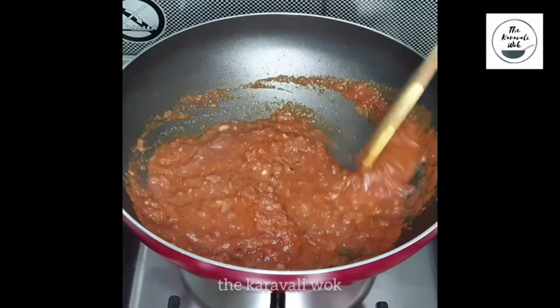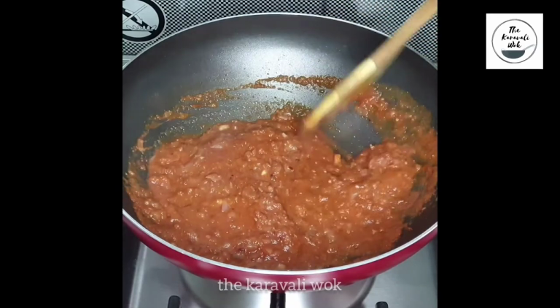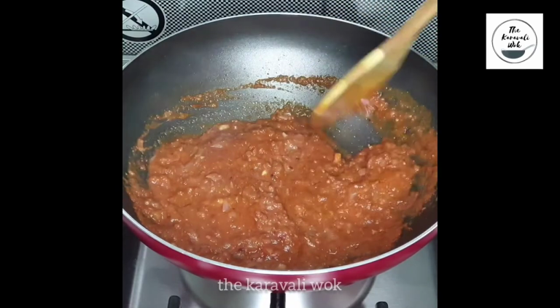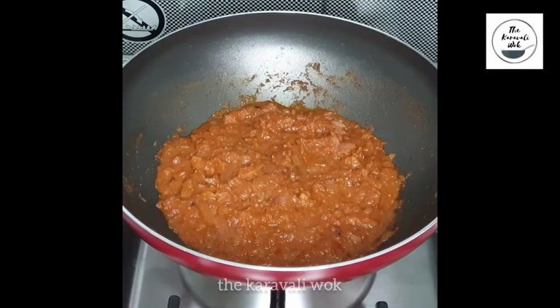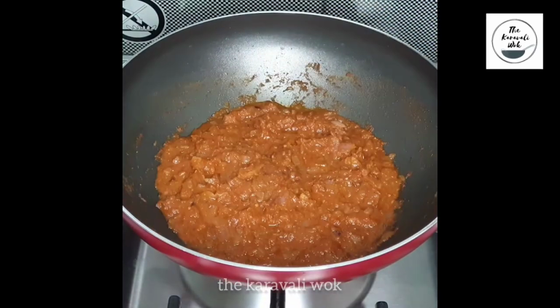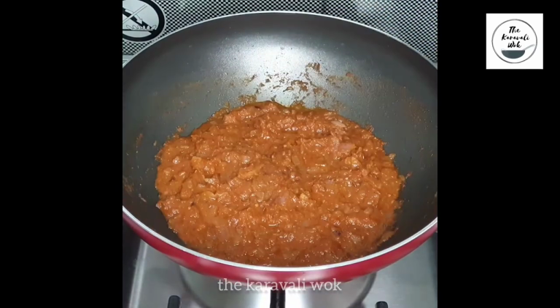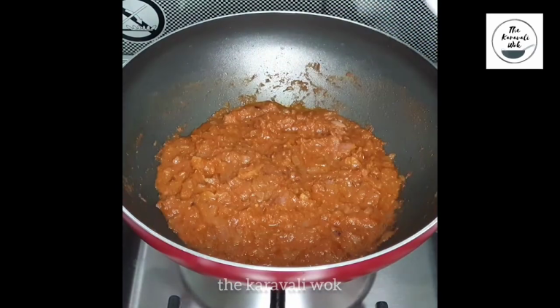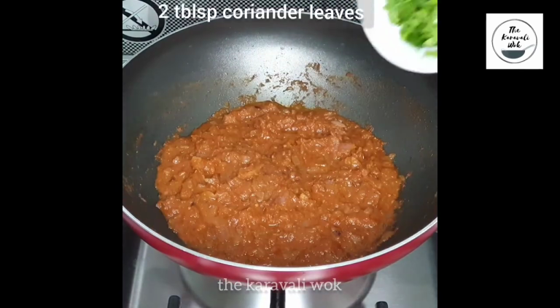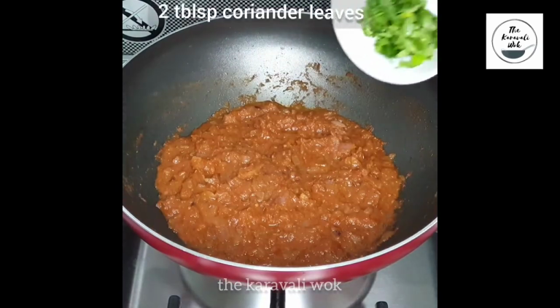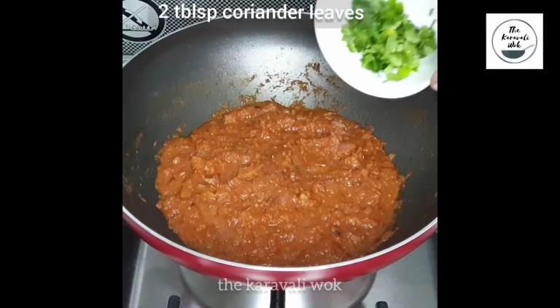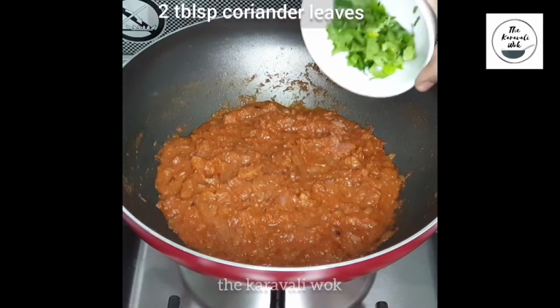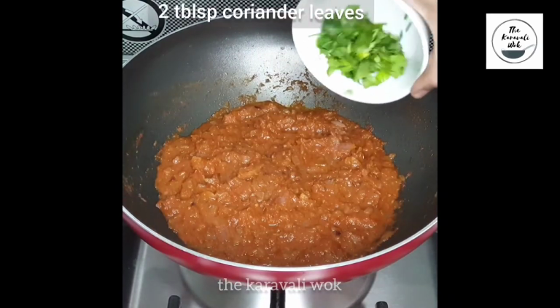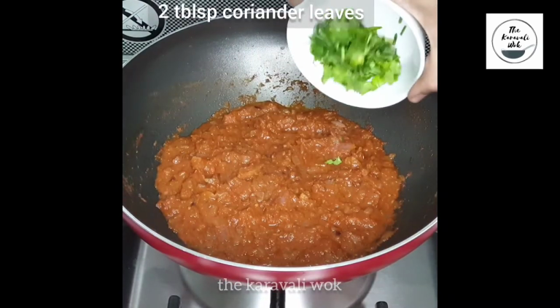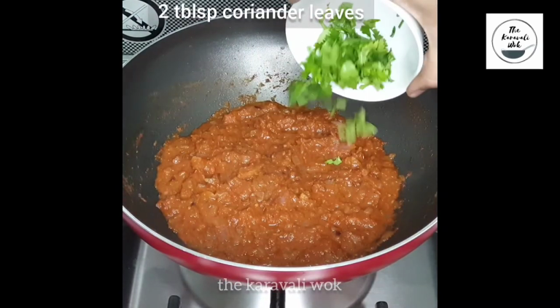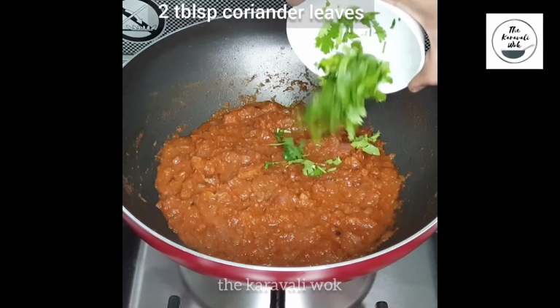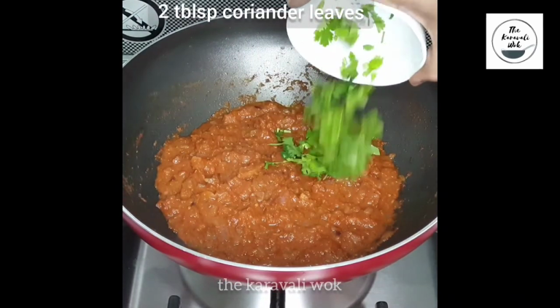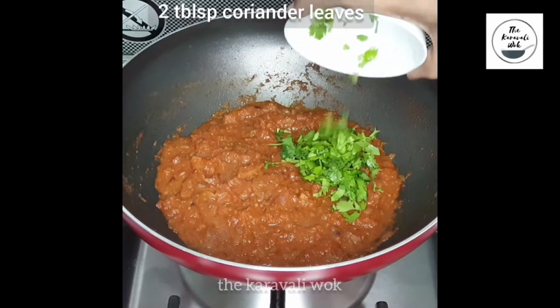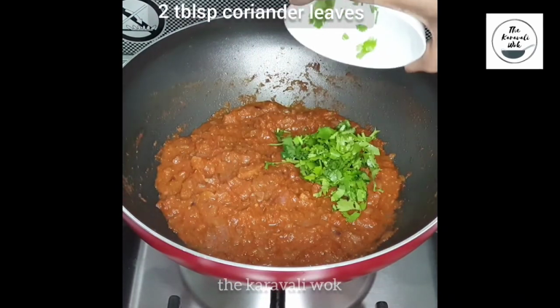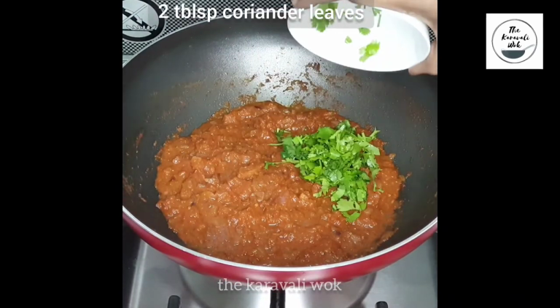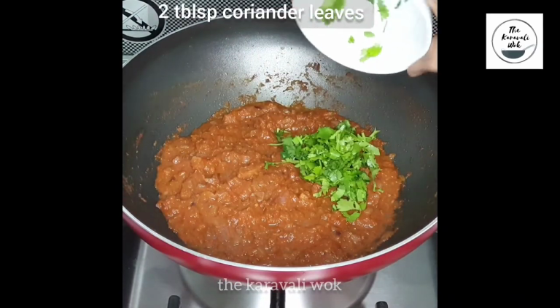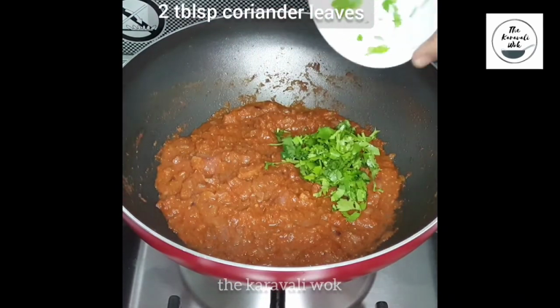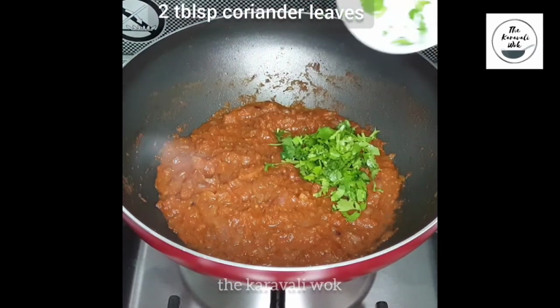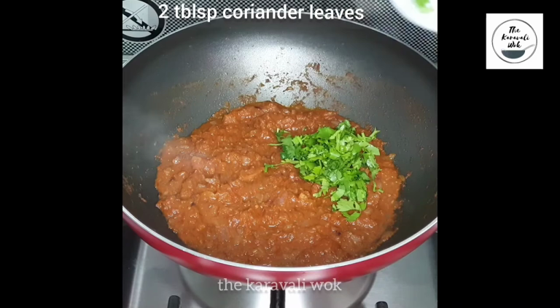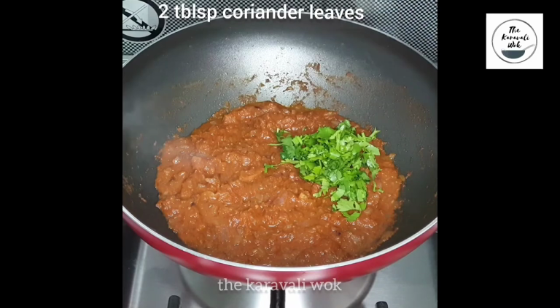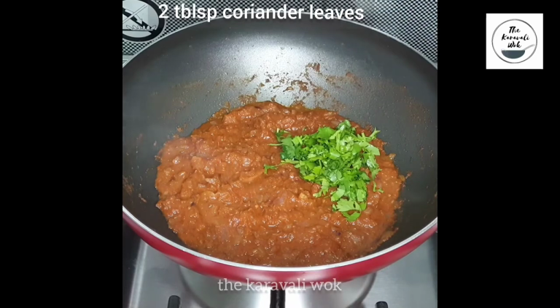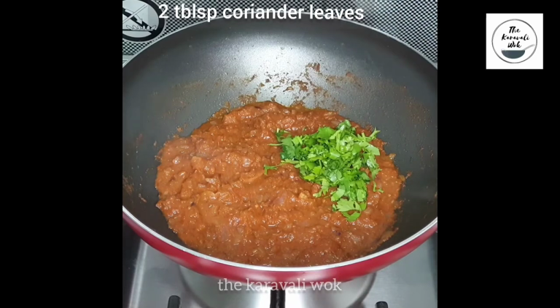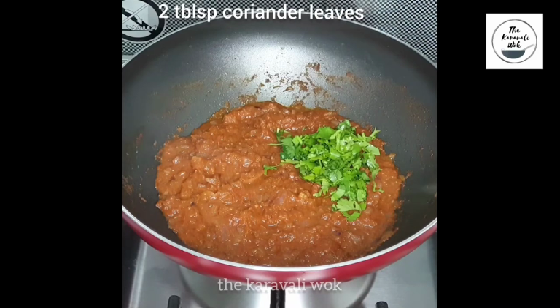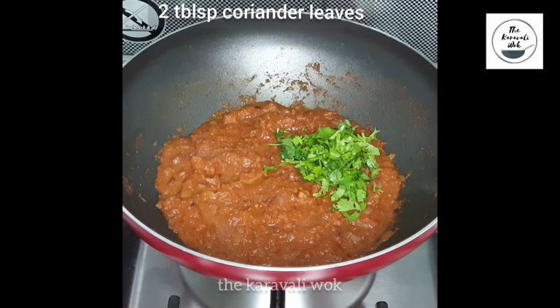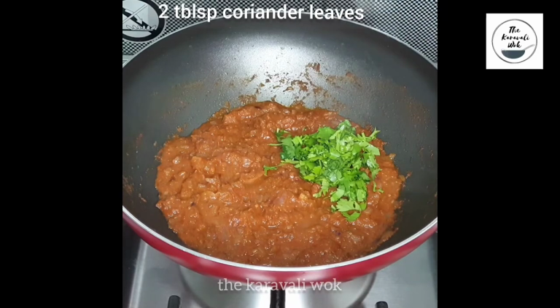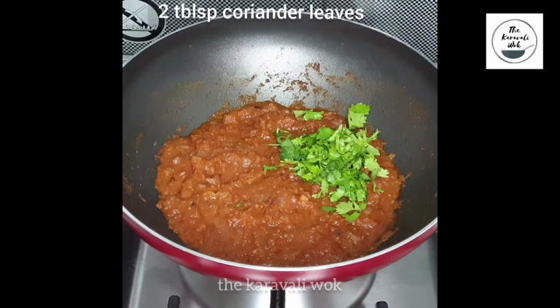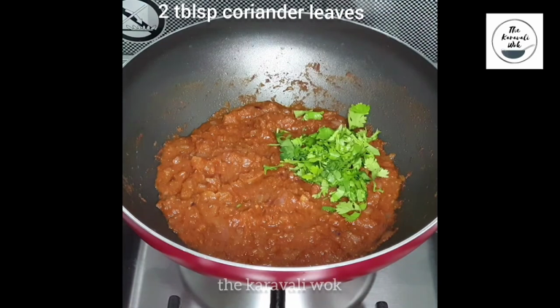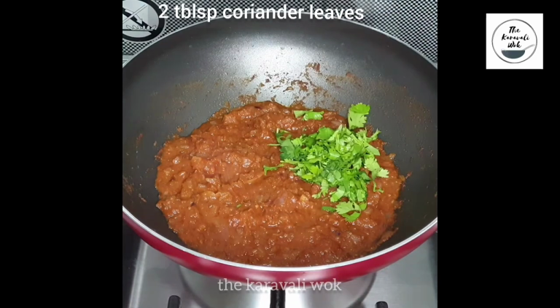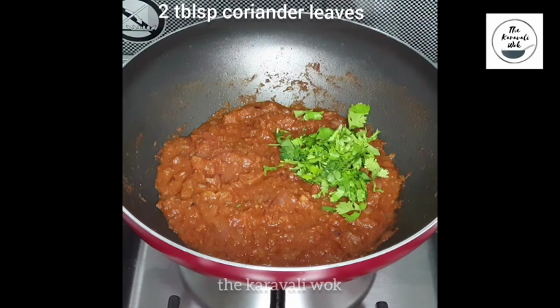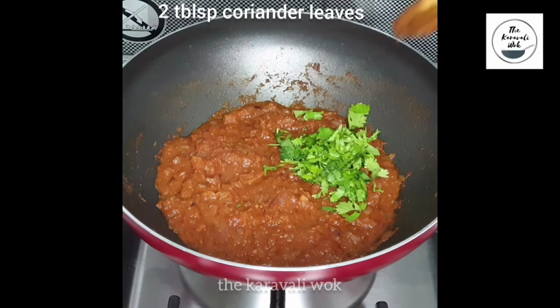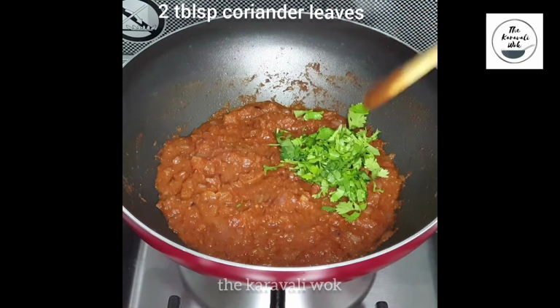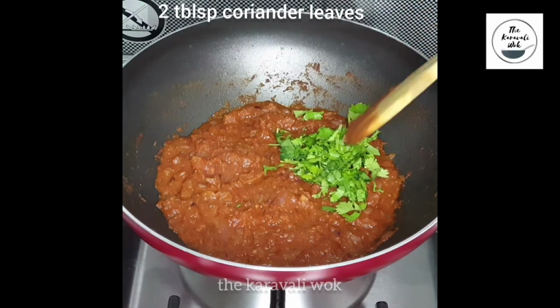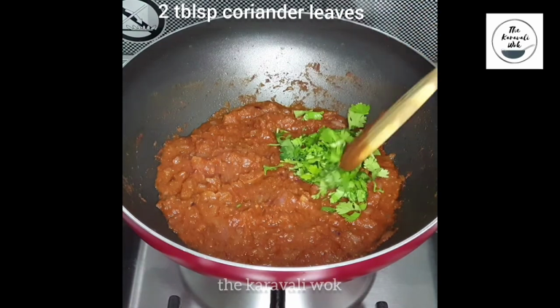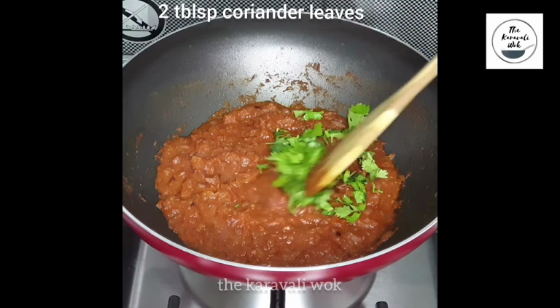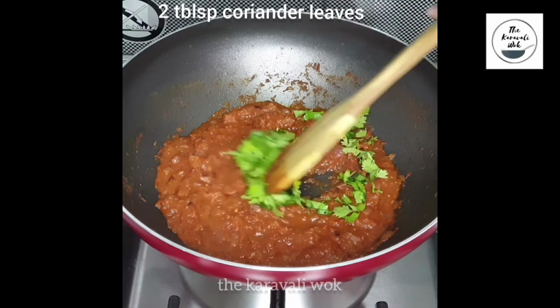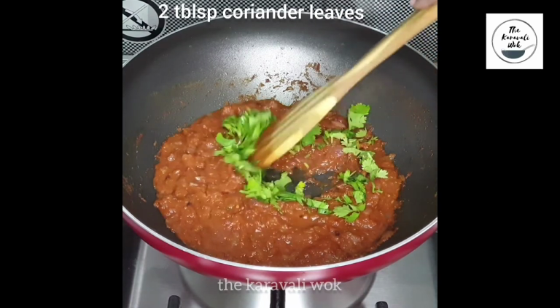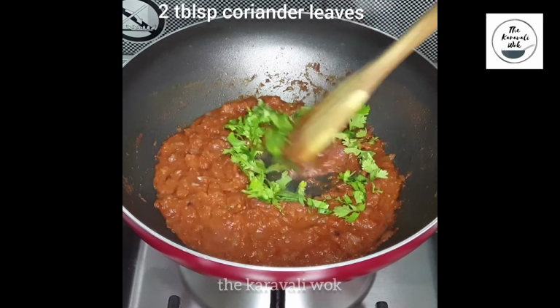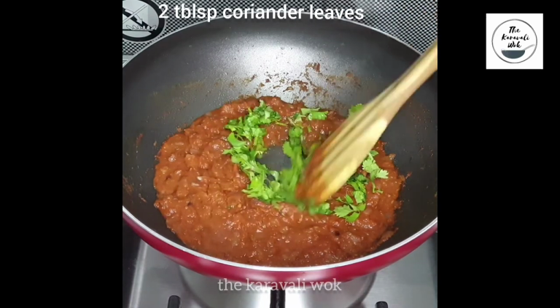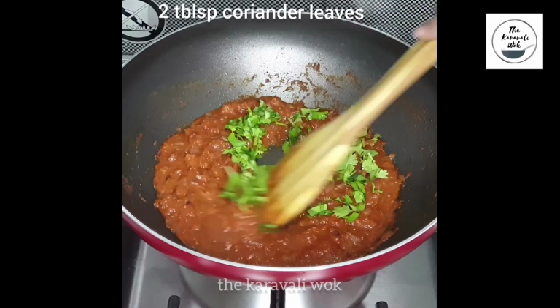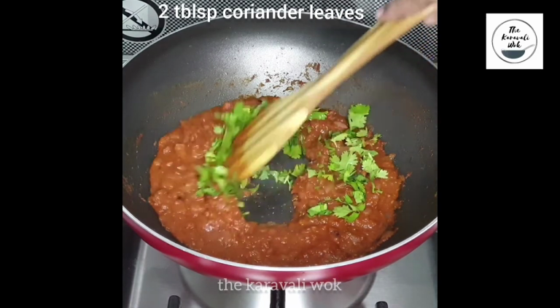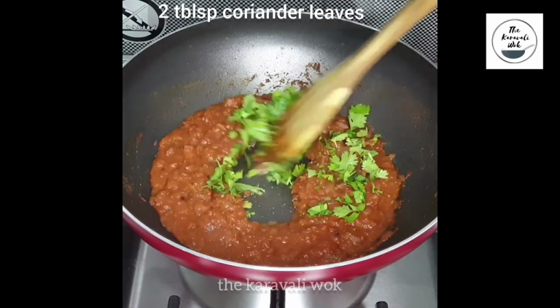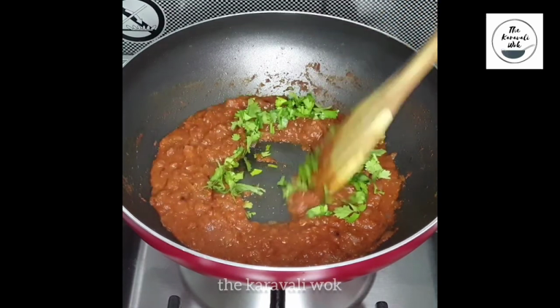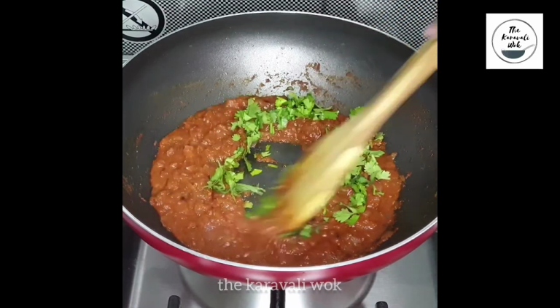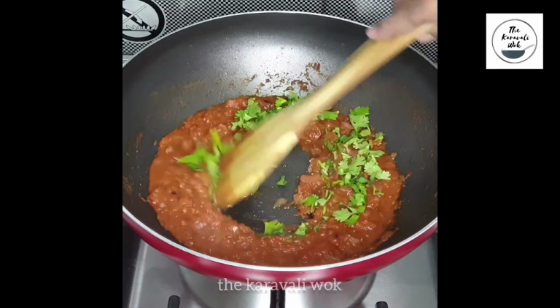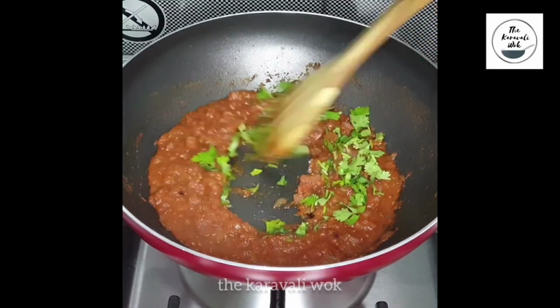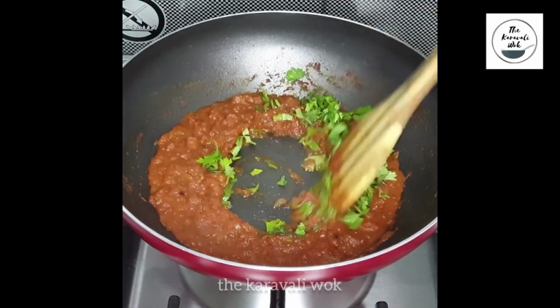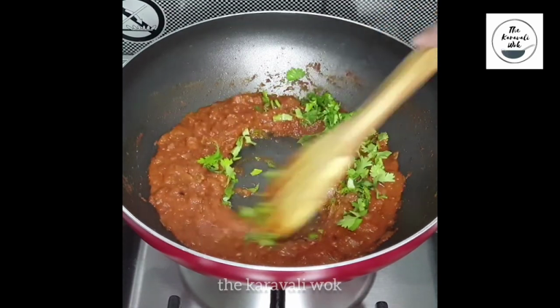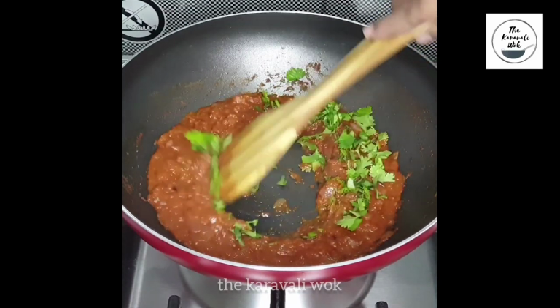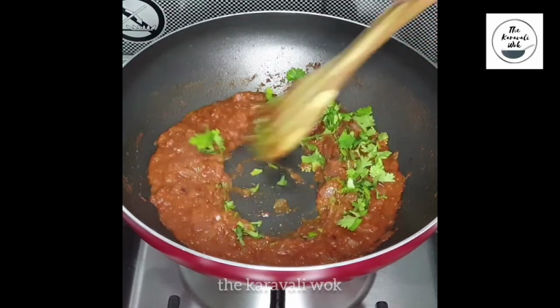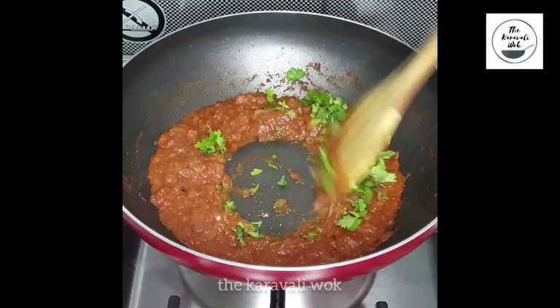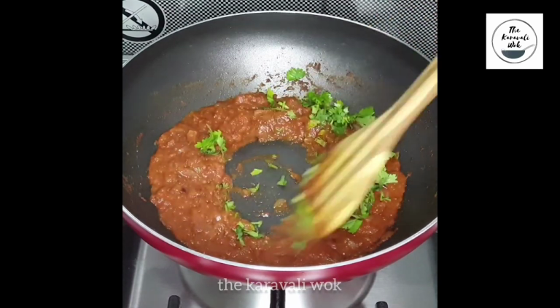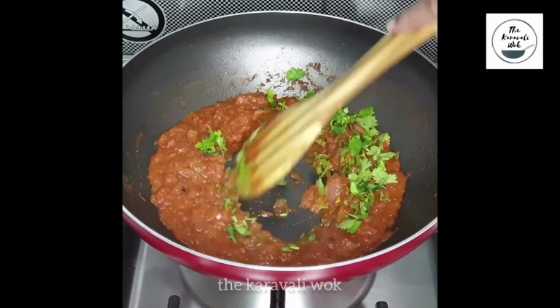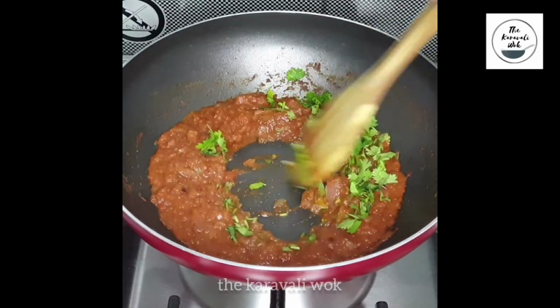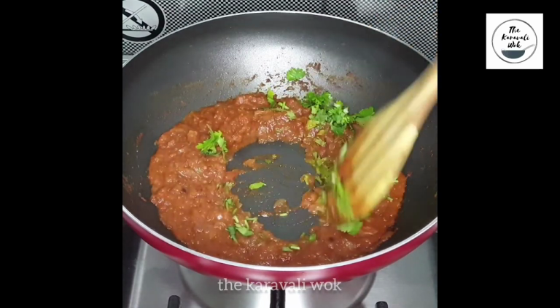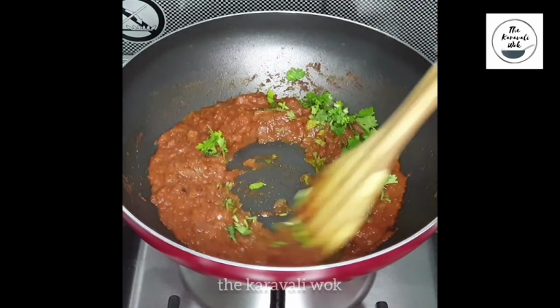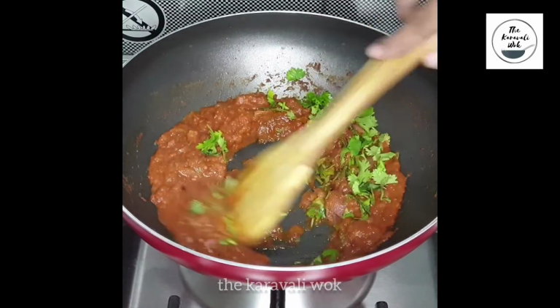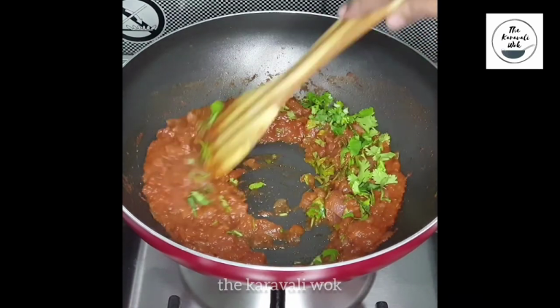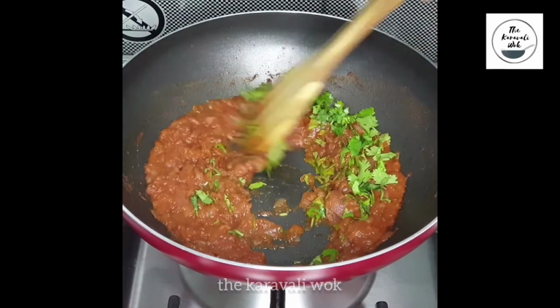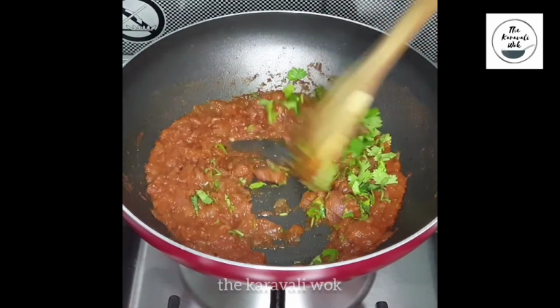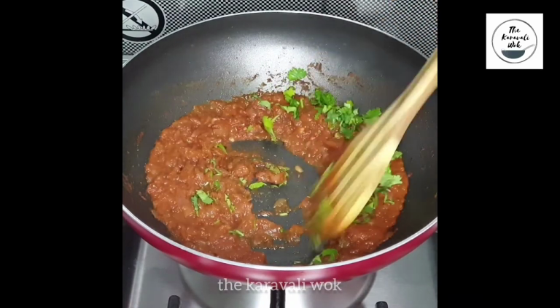Once all the spices are well mixed, add two tablespoons of coriander leaves and mix them well into the masala.